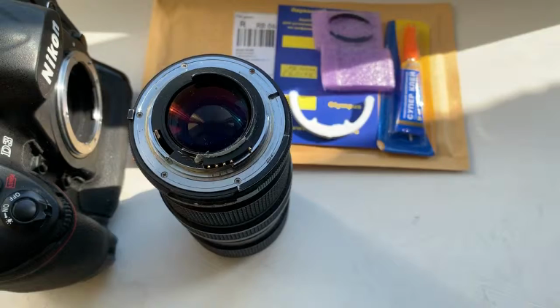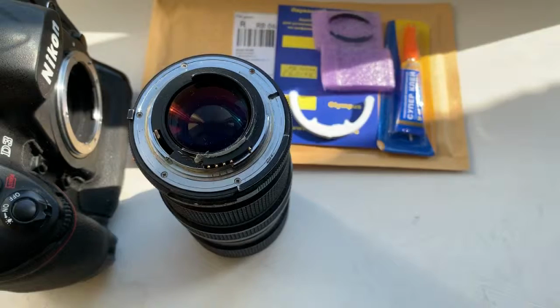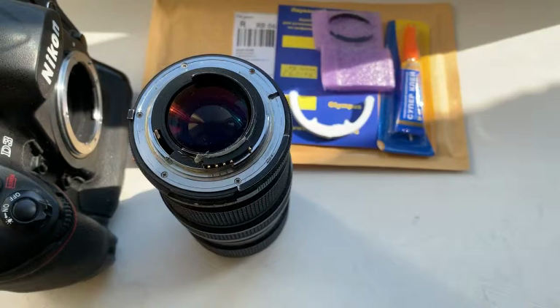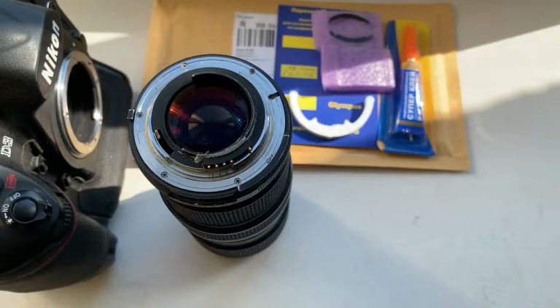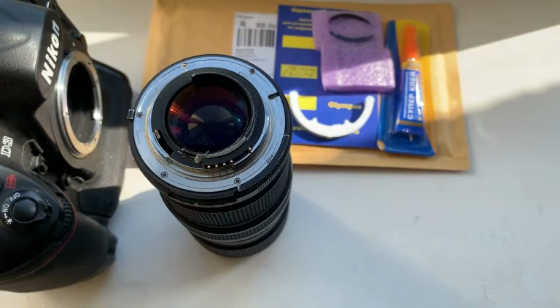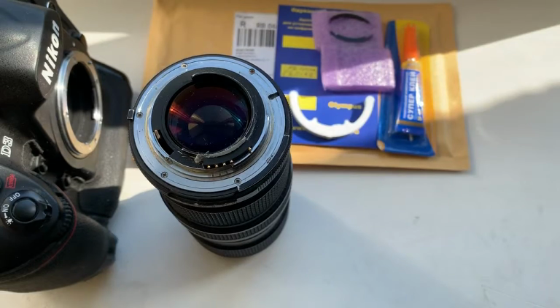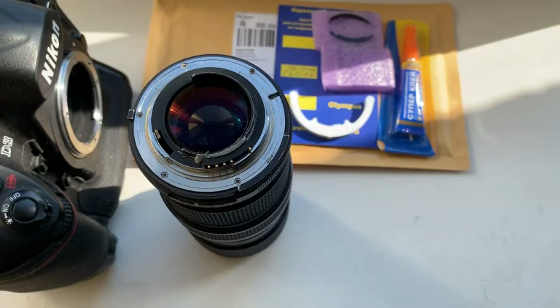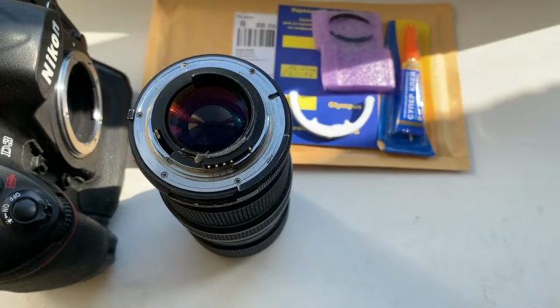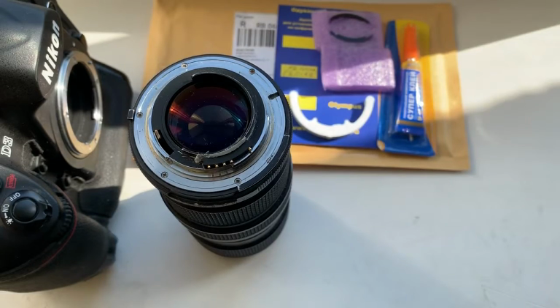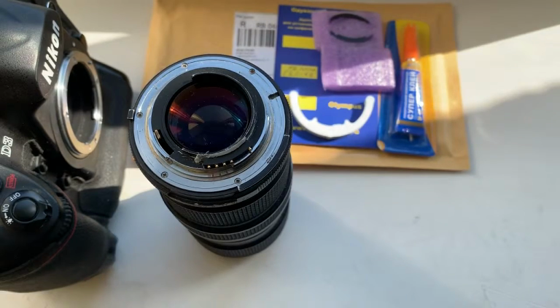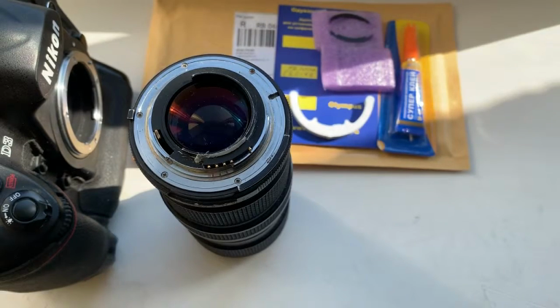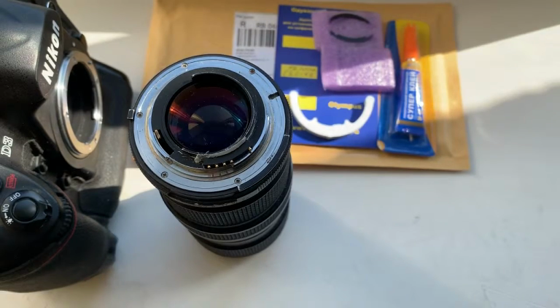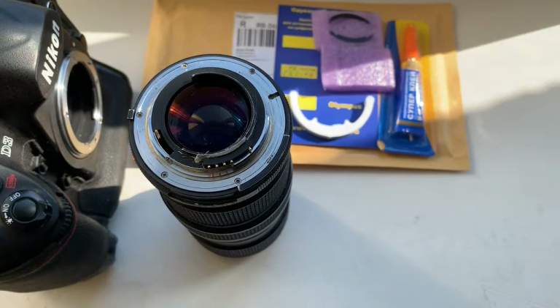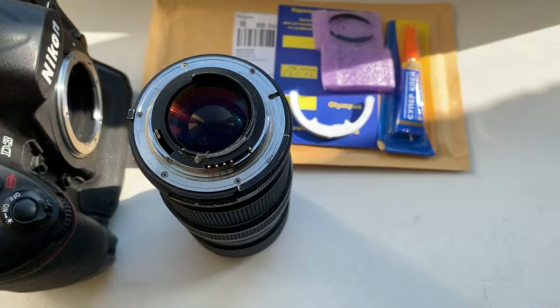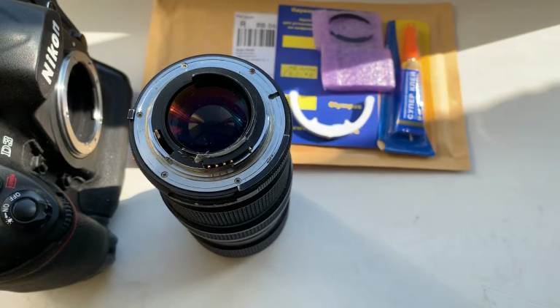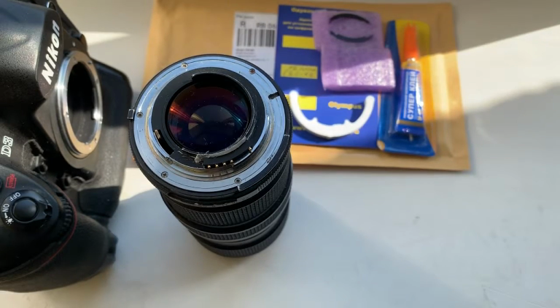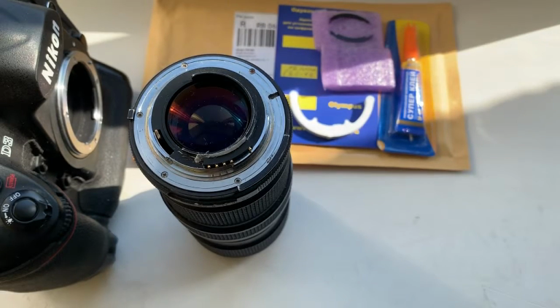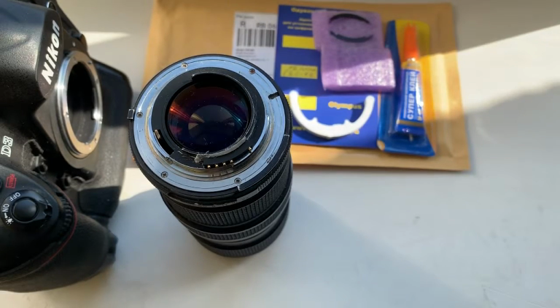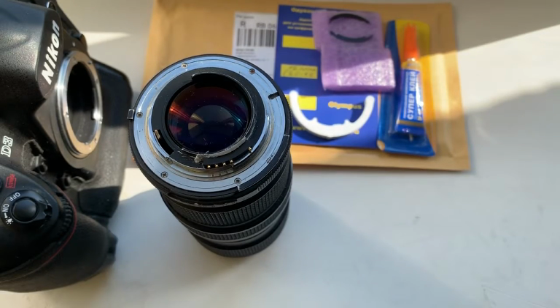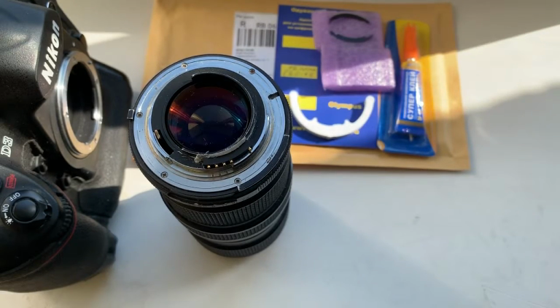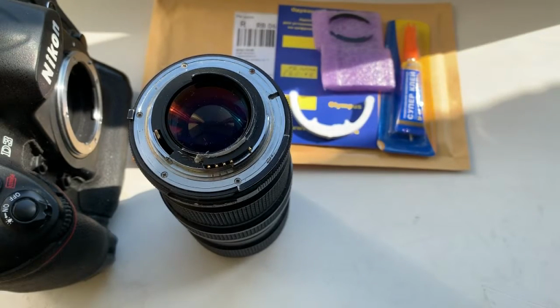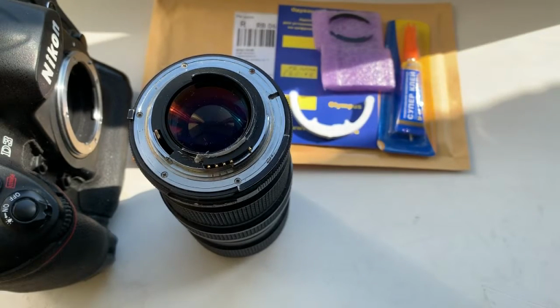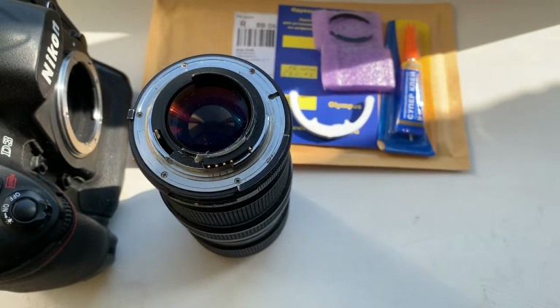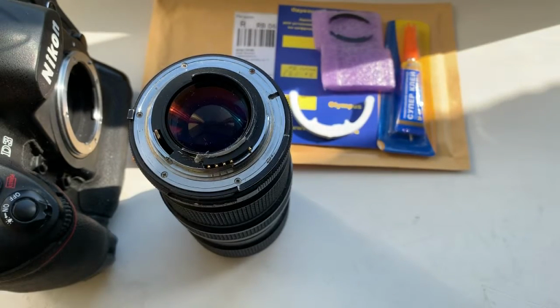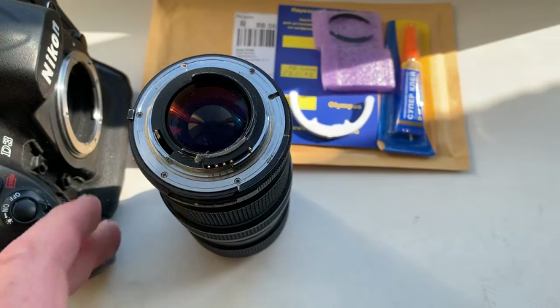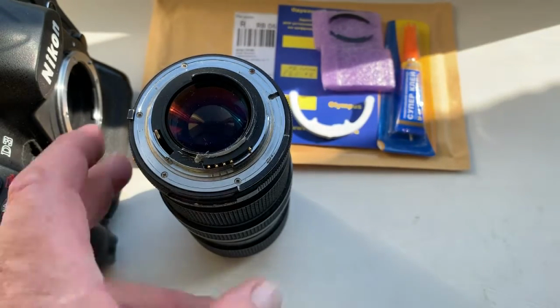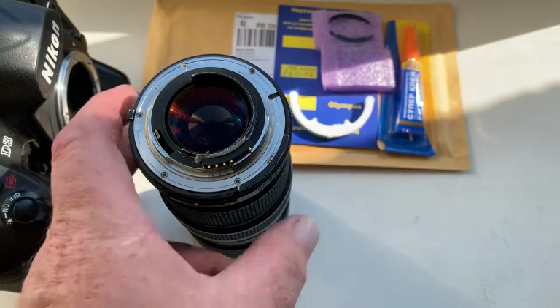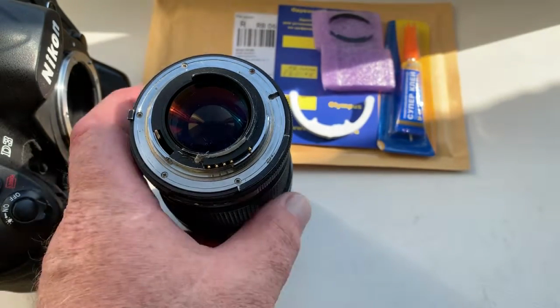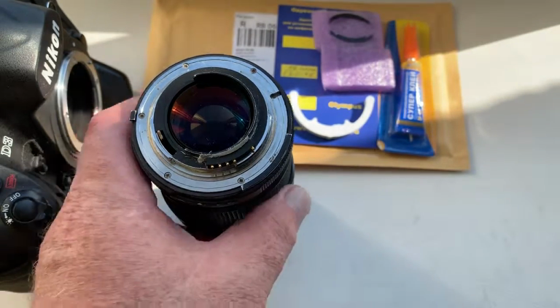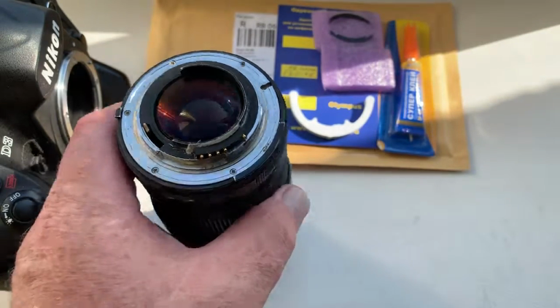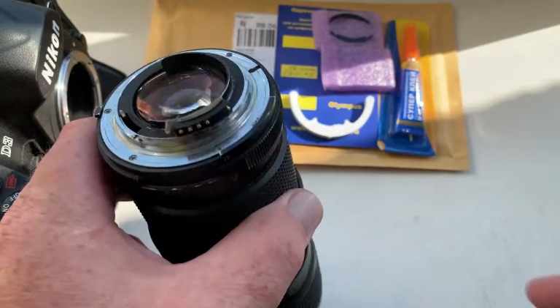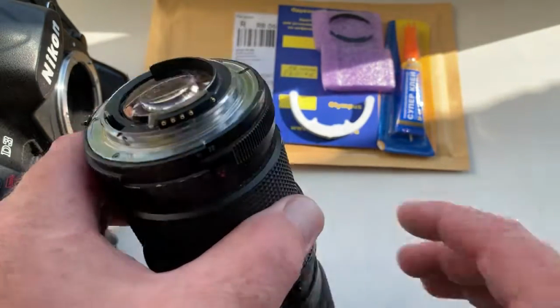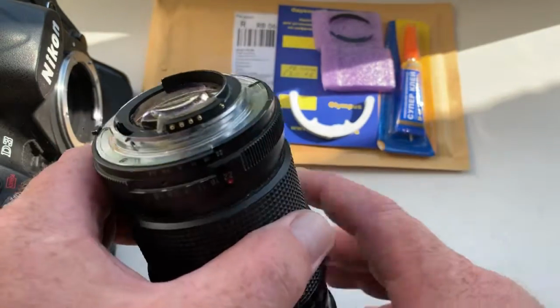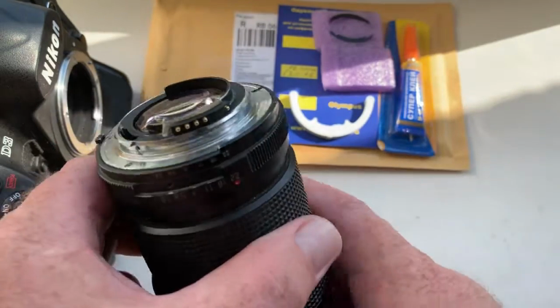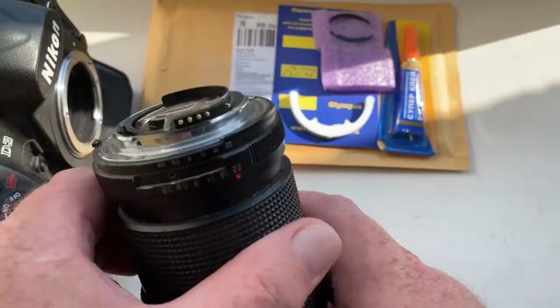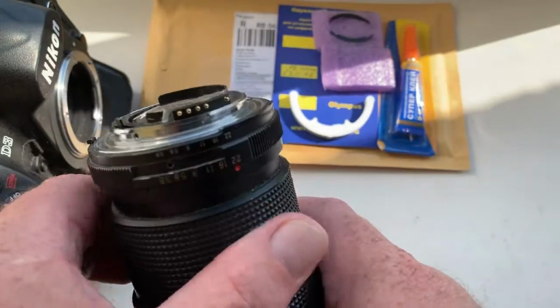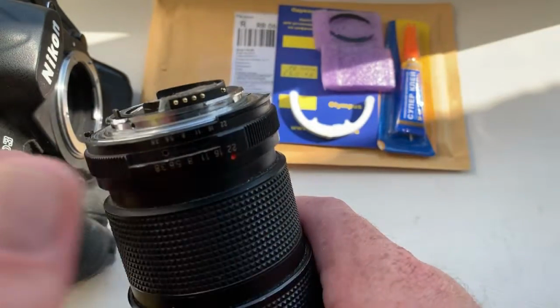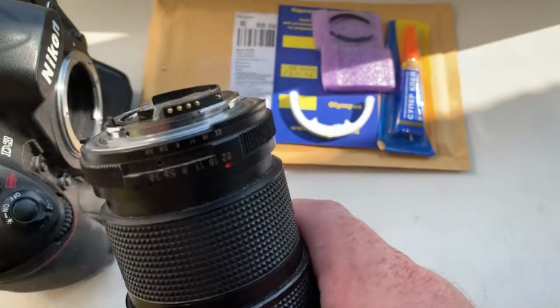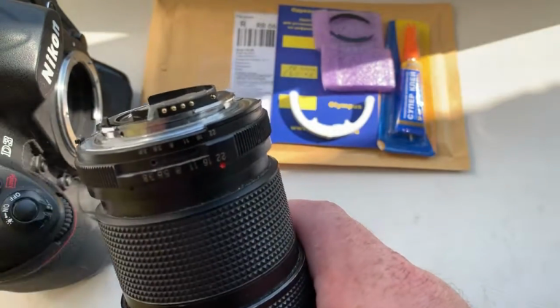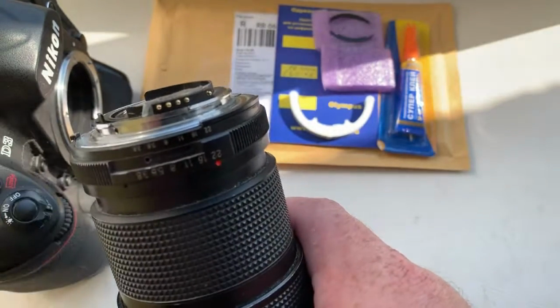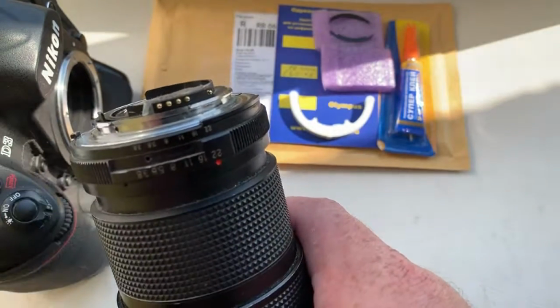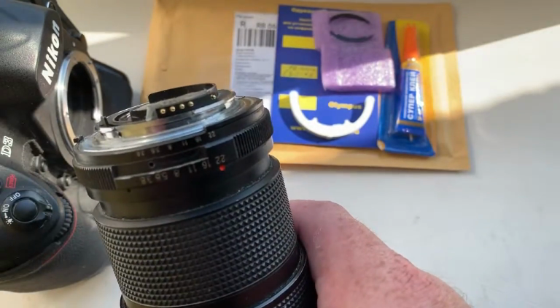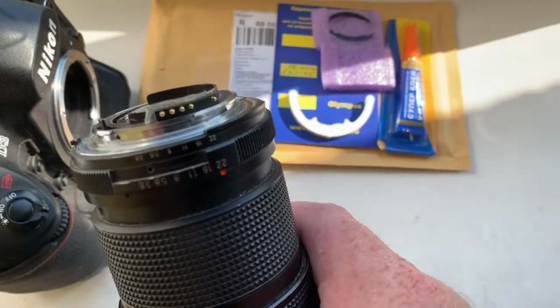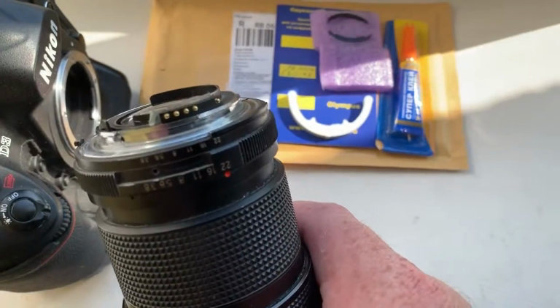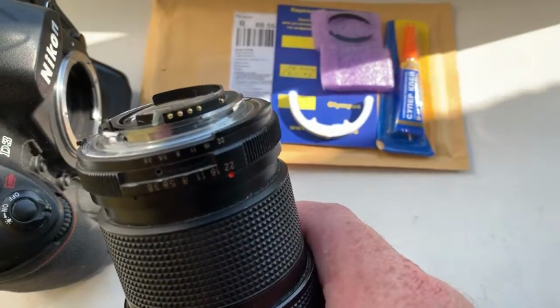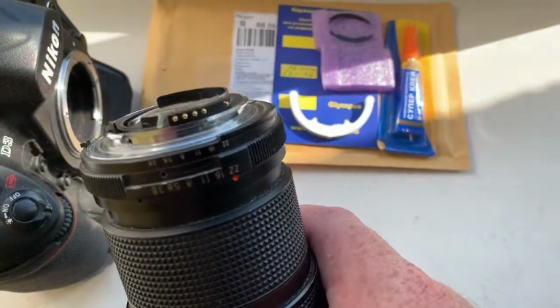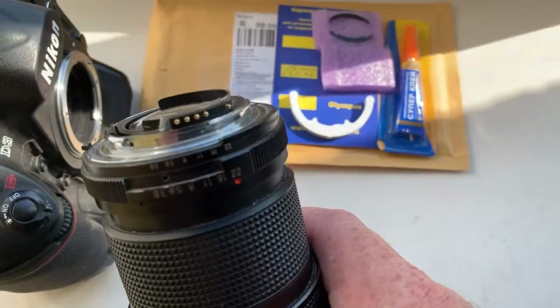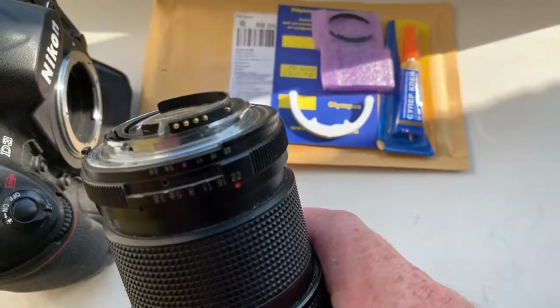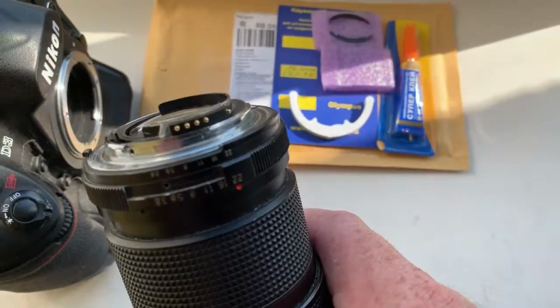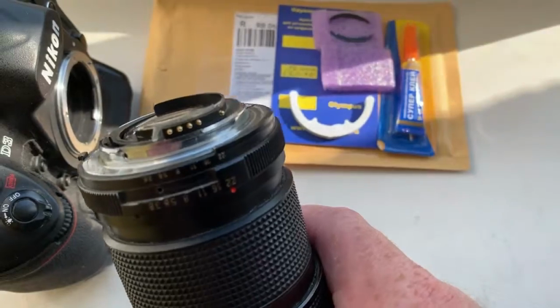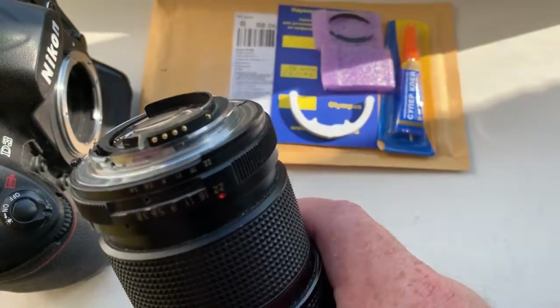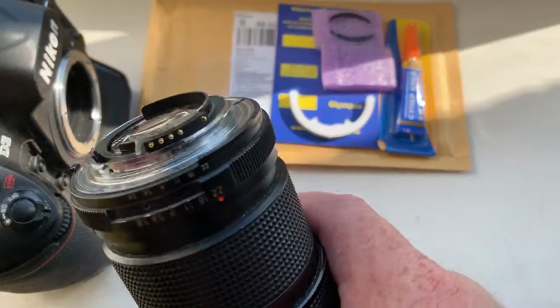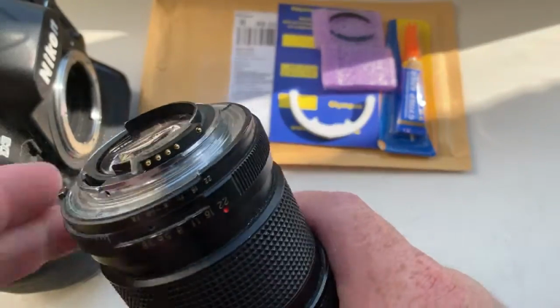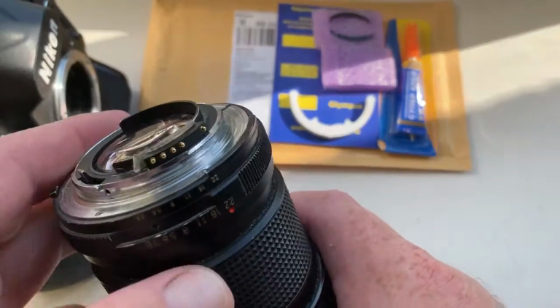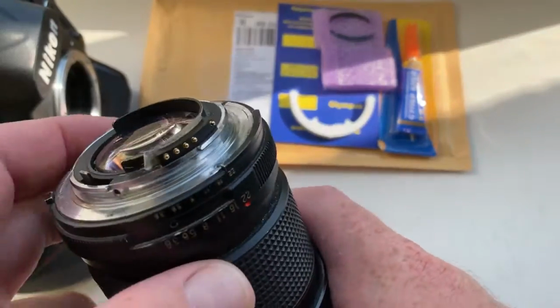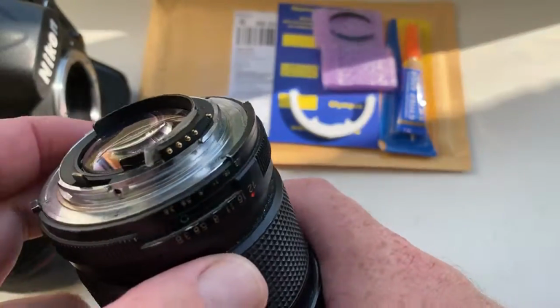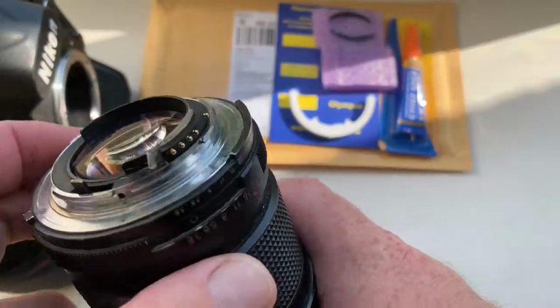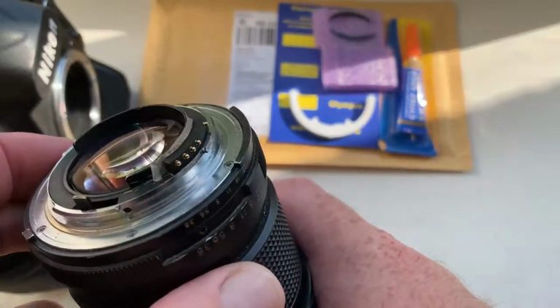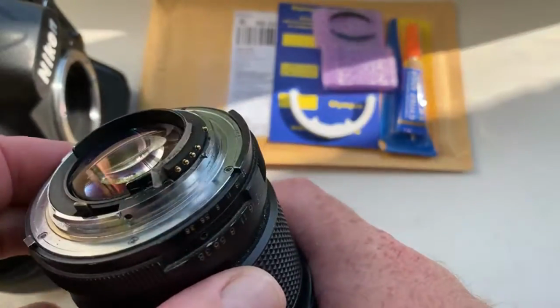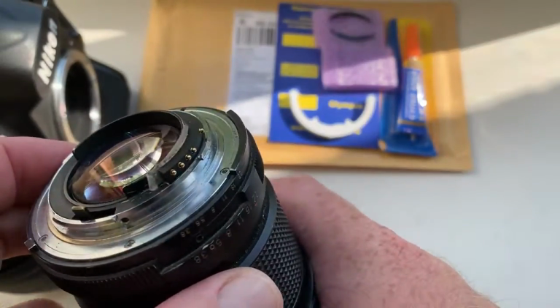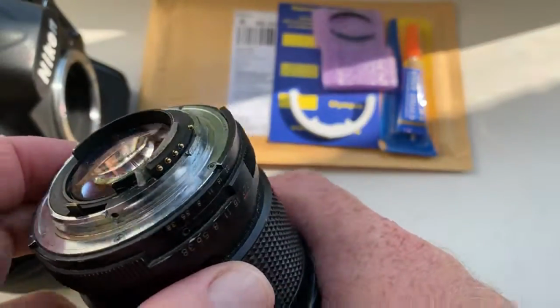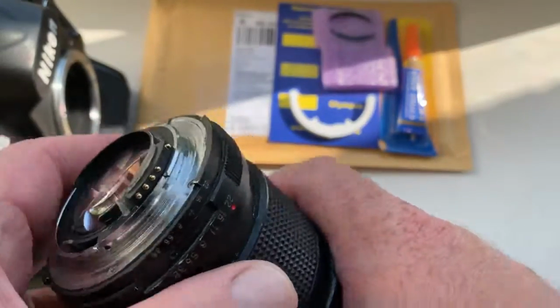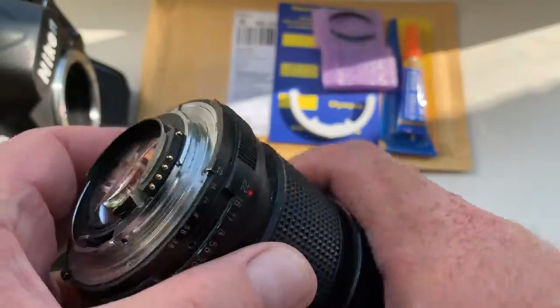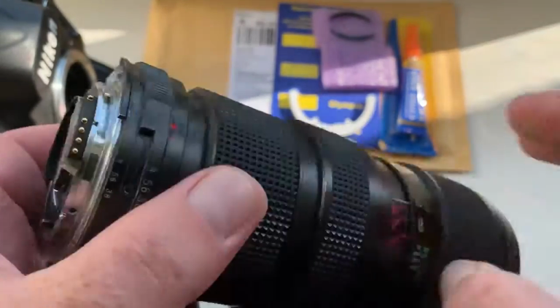Hello Chonyao, this video is about your new chip. Look, this is your chip on my testing lens.